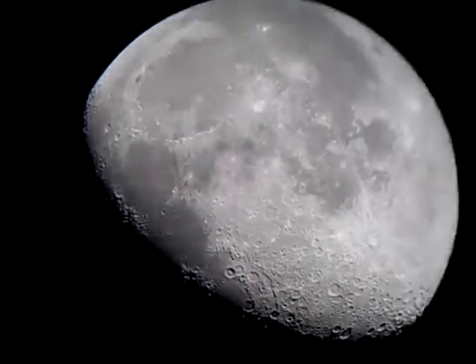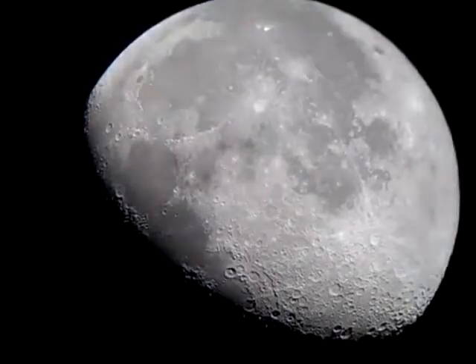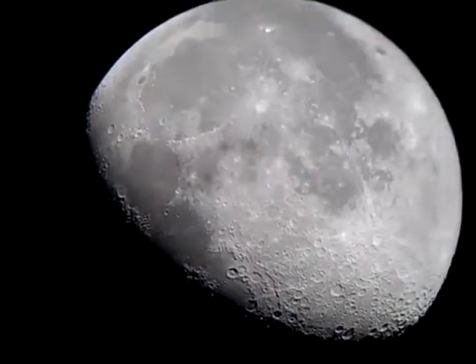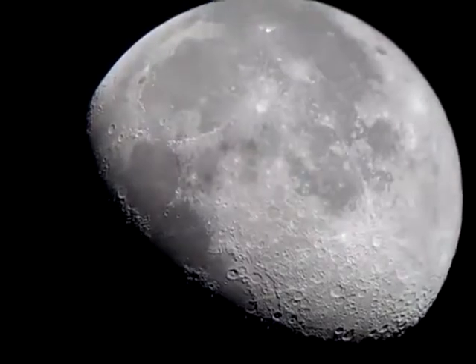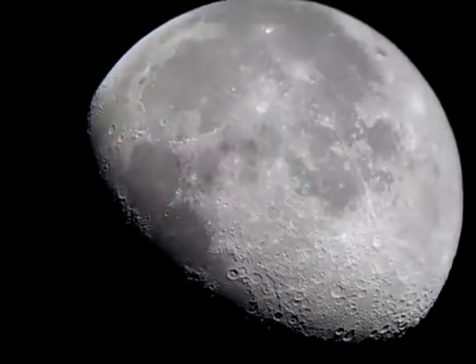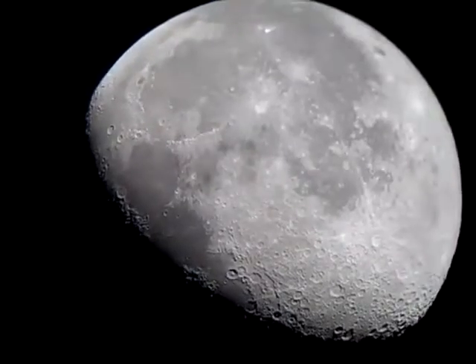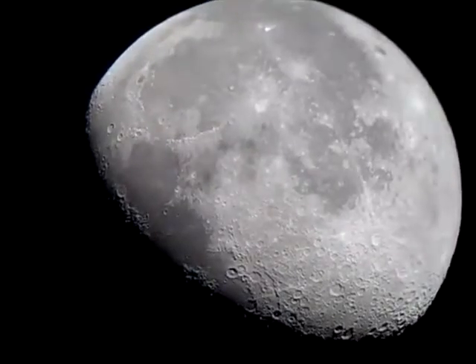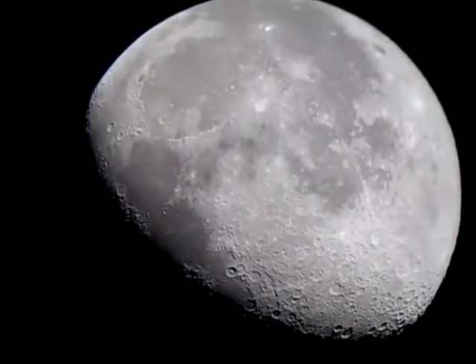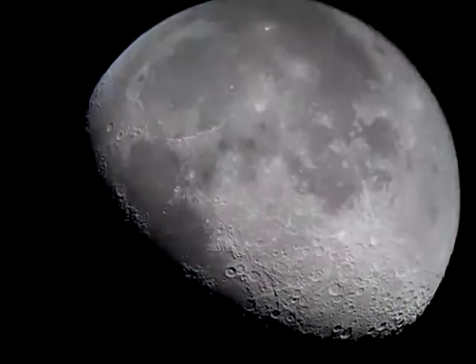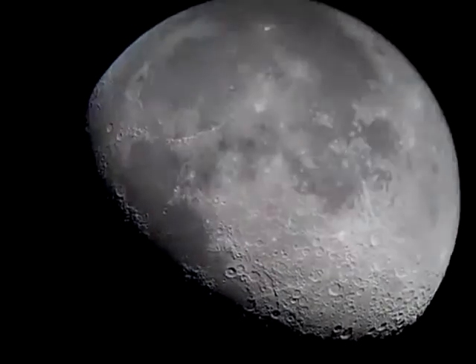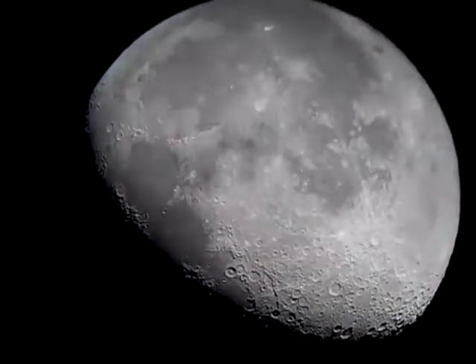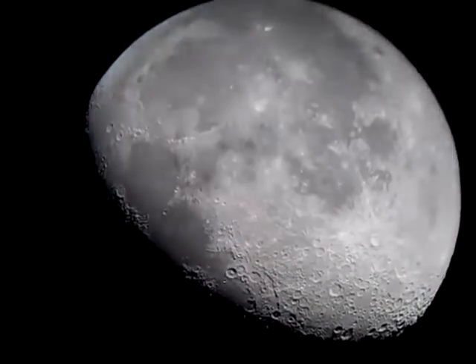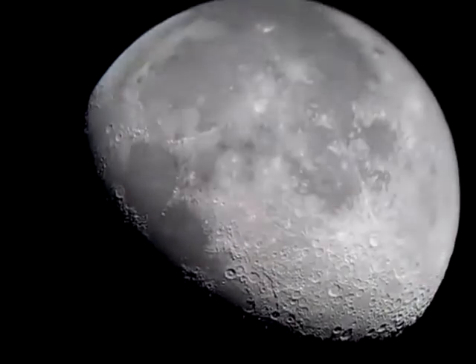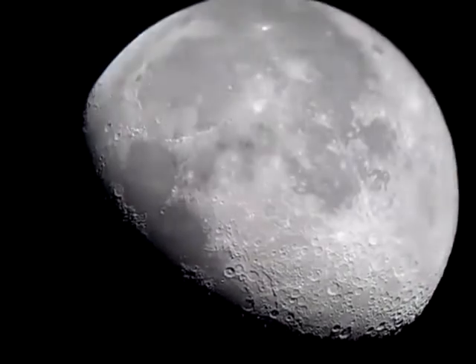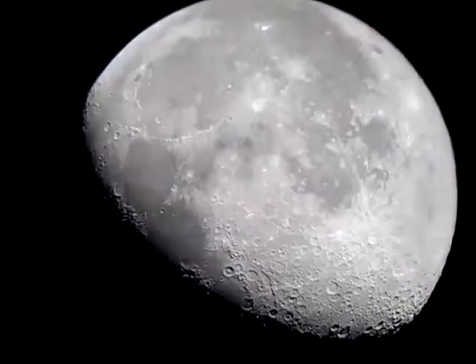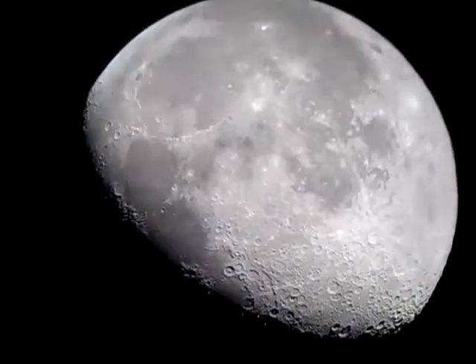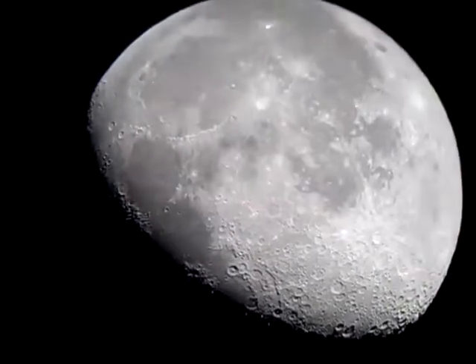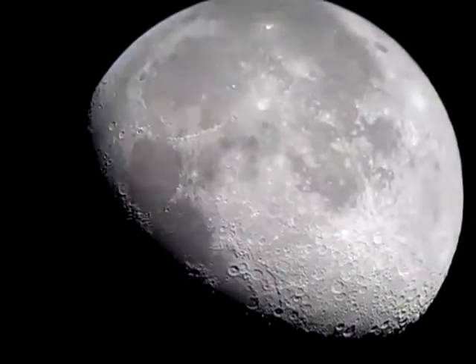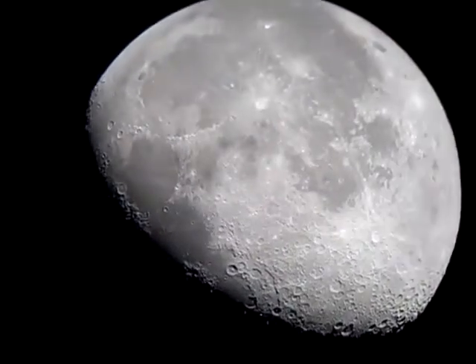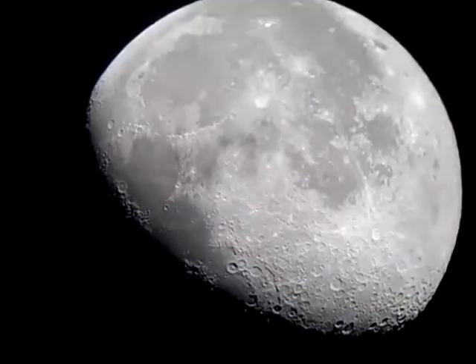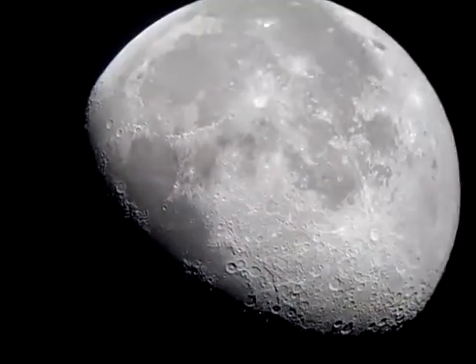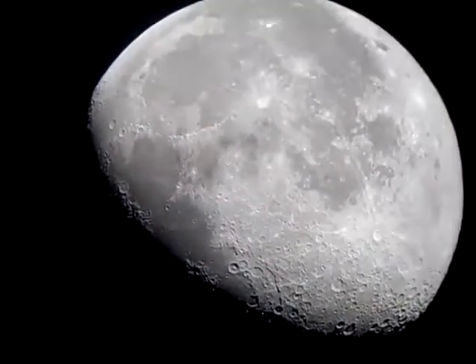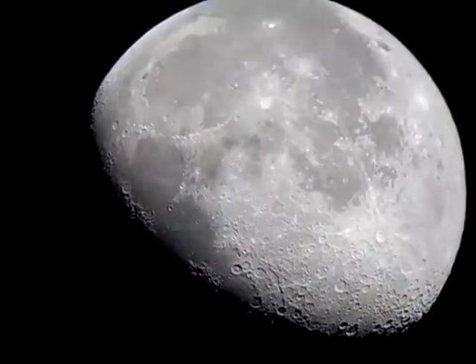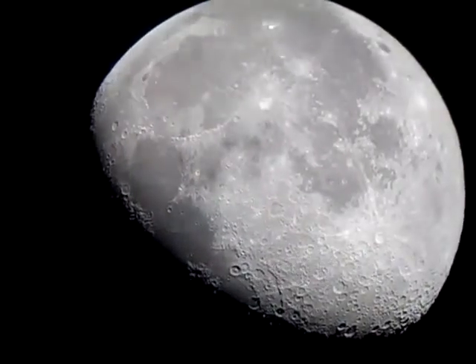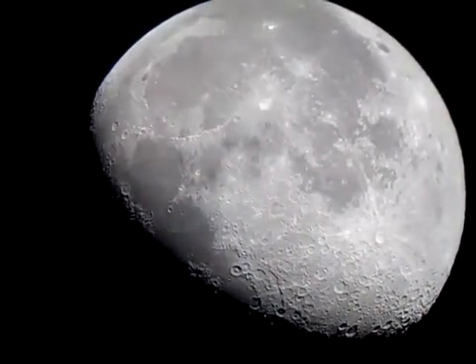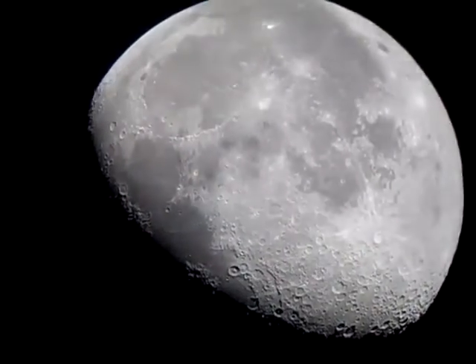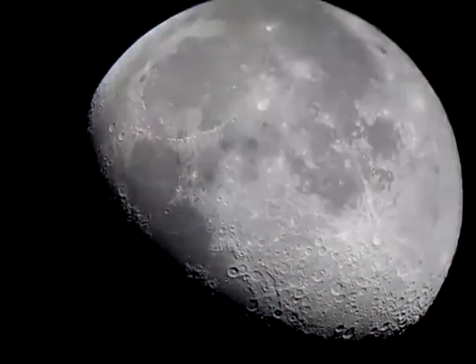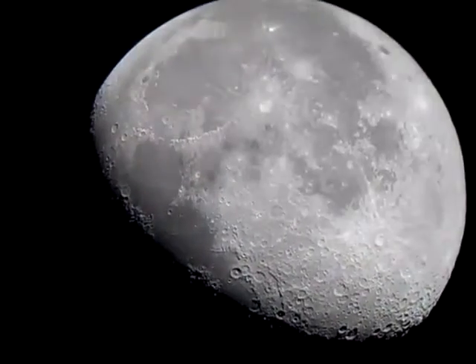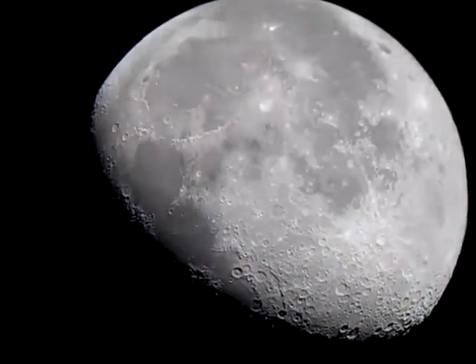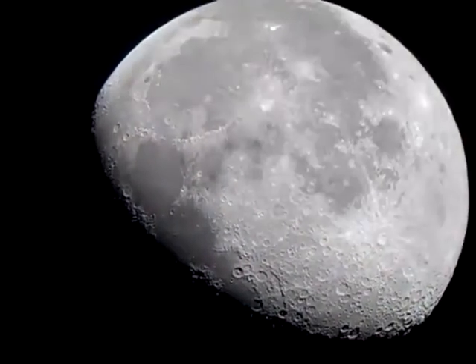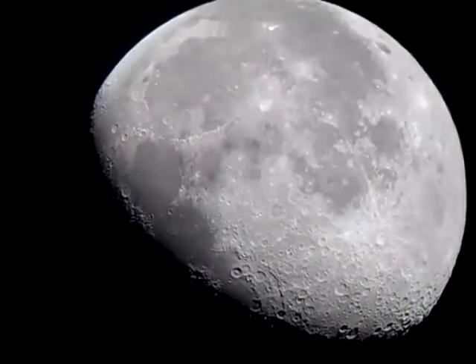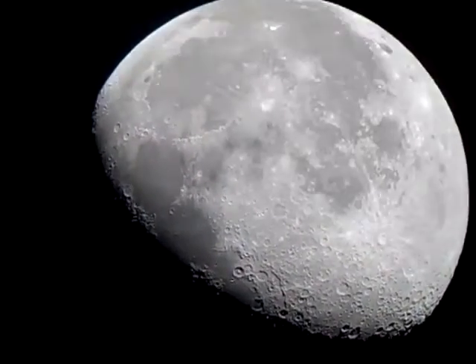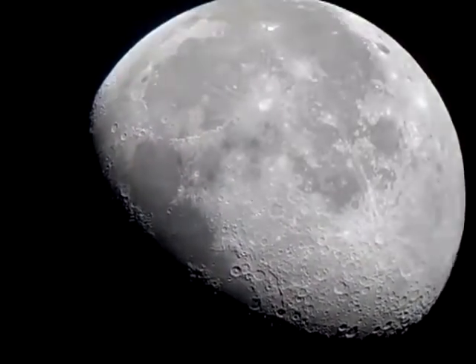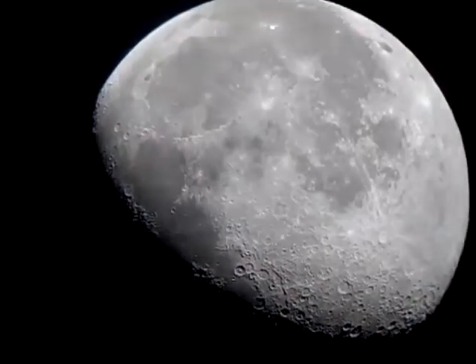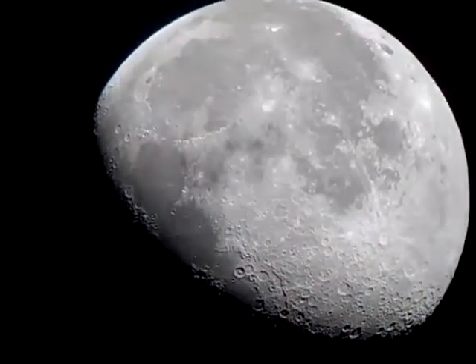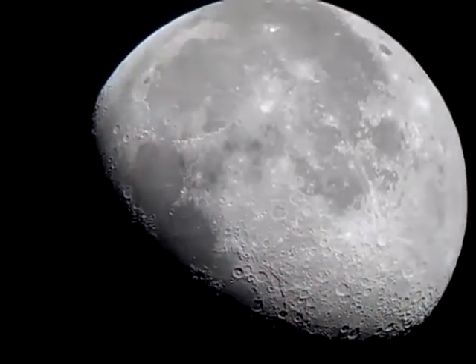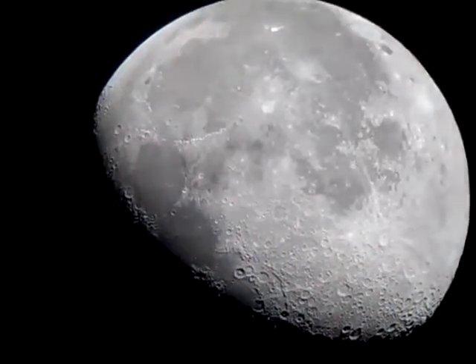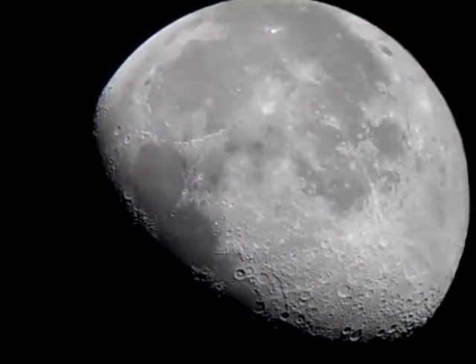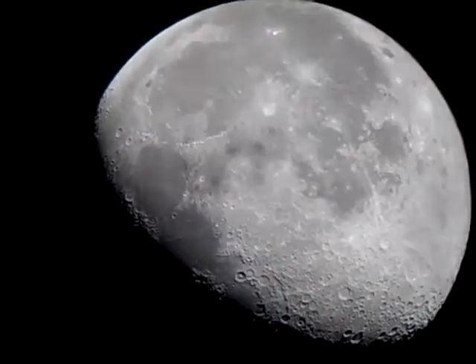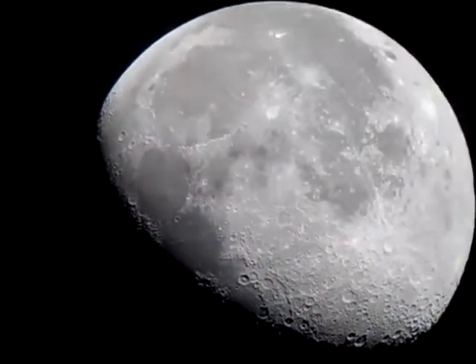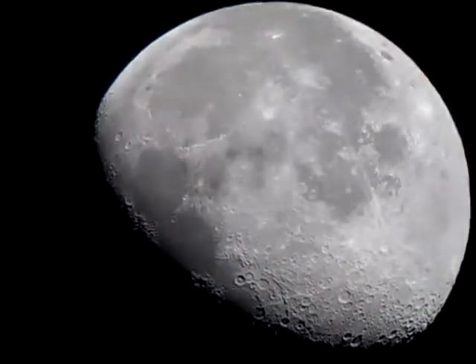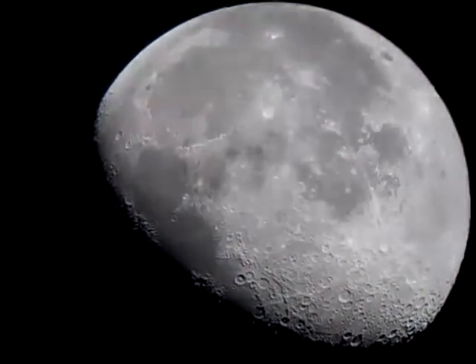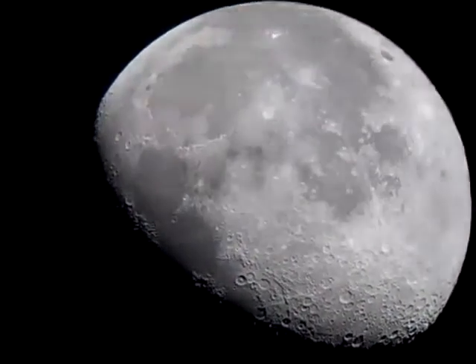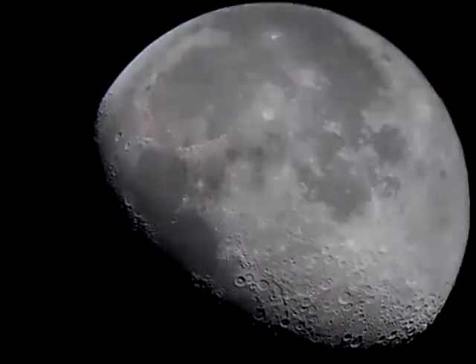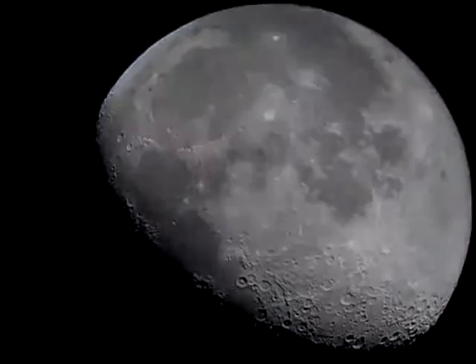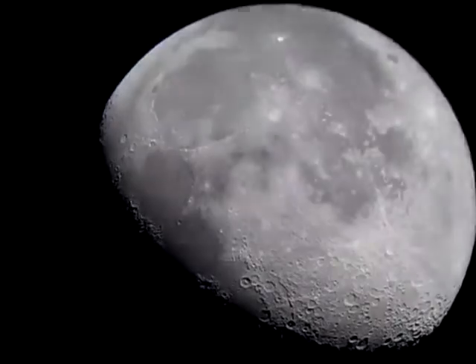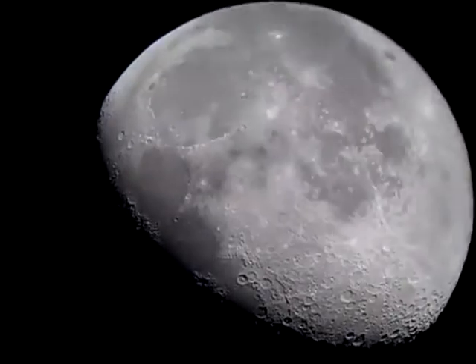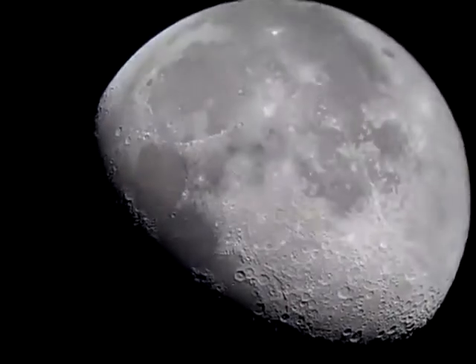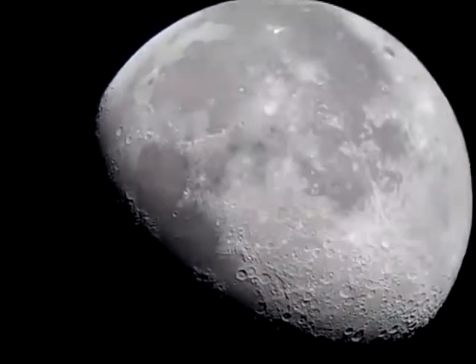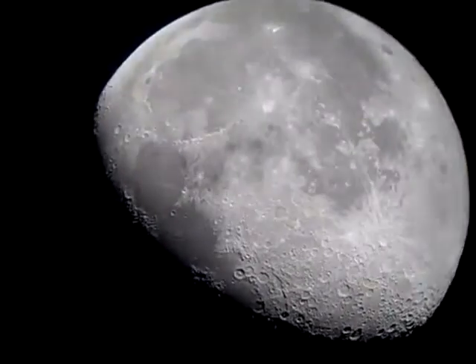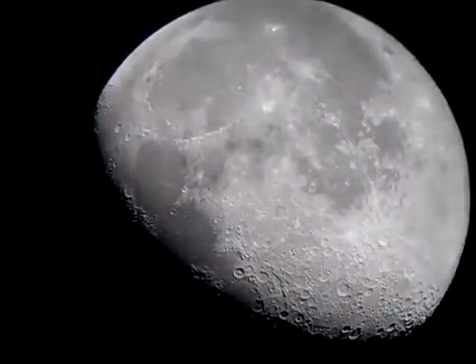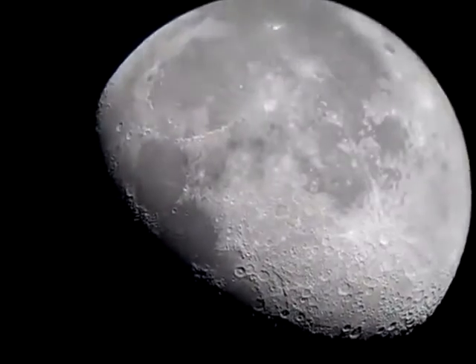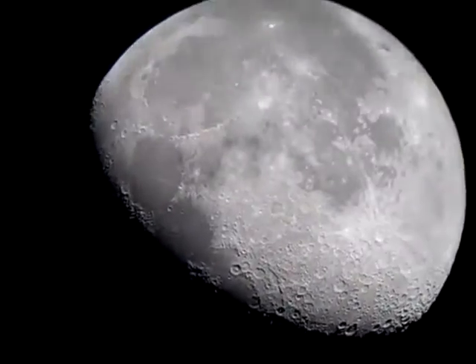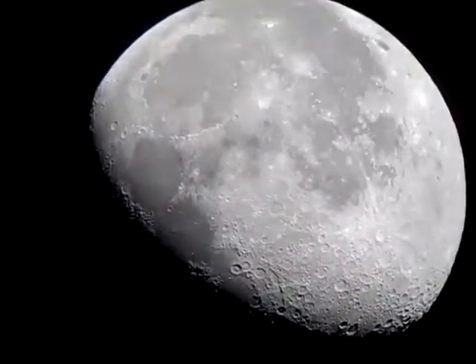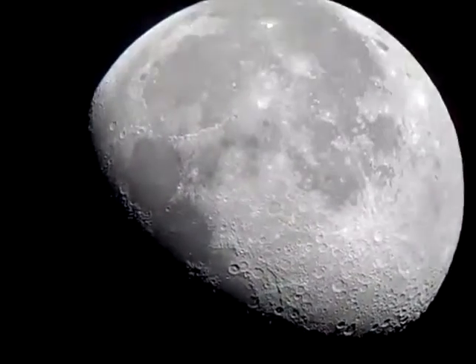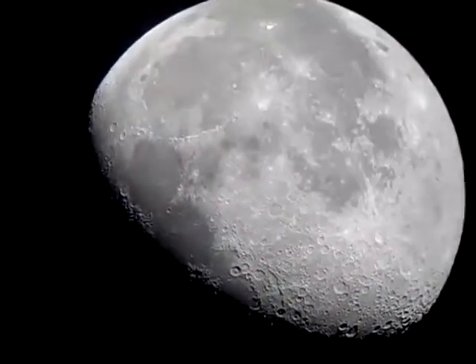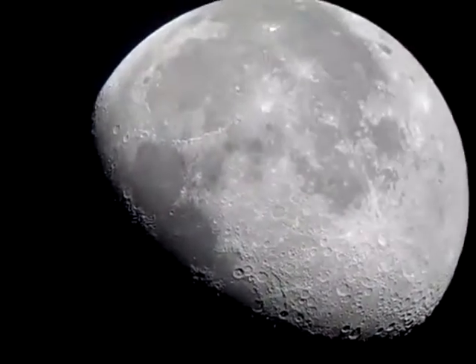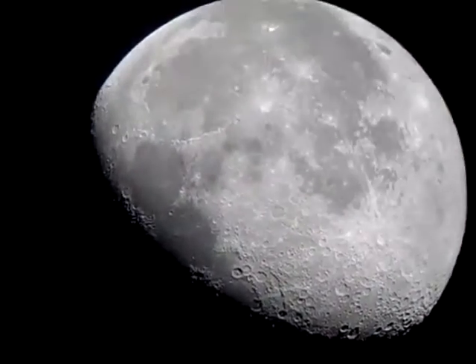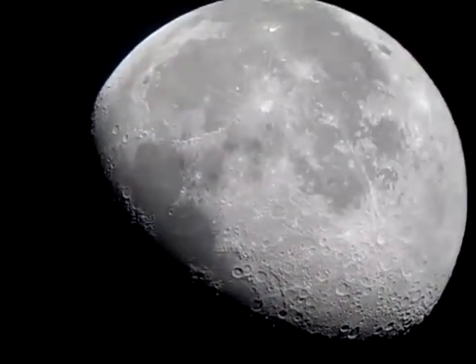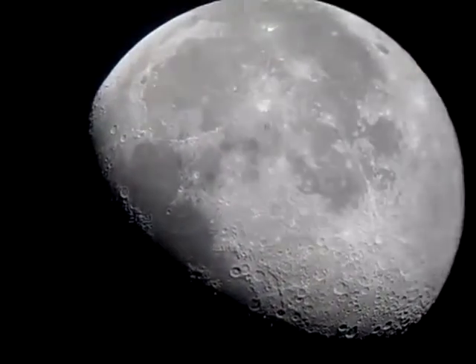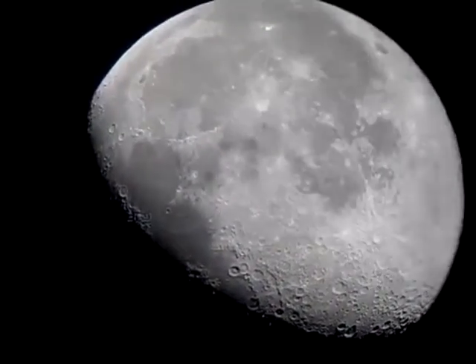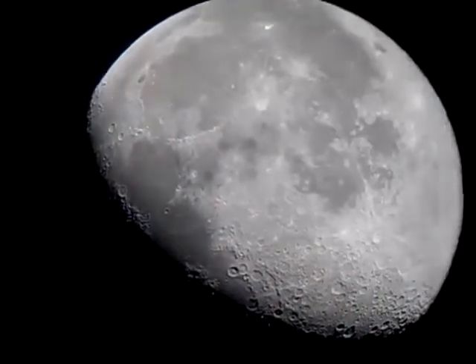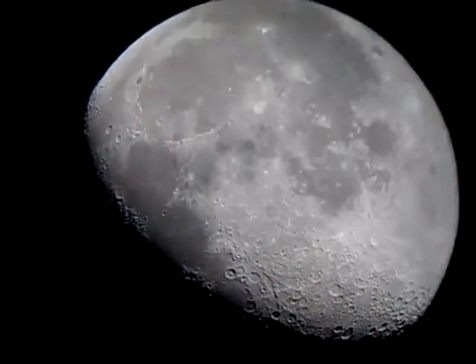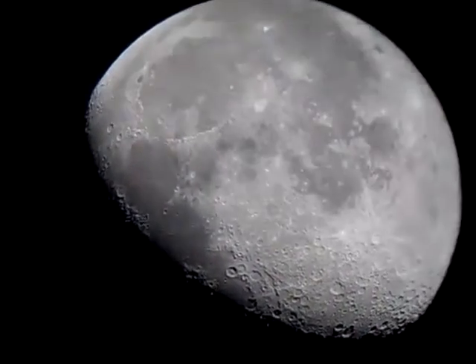In just a moment we're going to put the moon filter on to reduce the glare and see if that makes it any easier to look at.